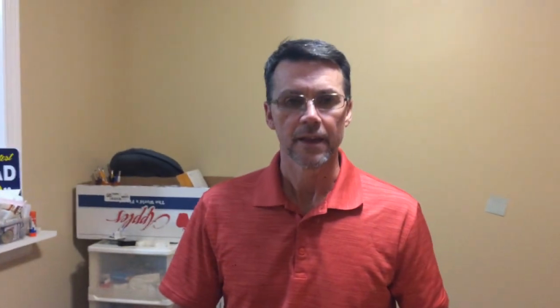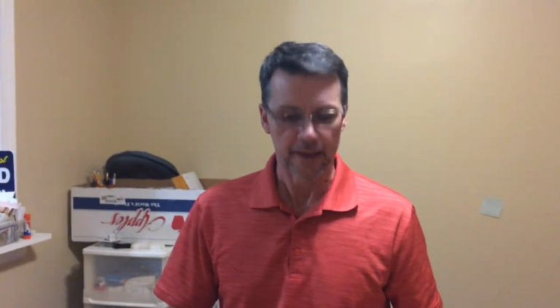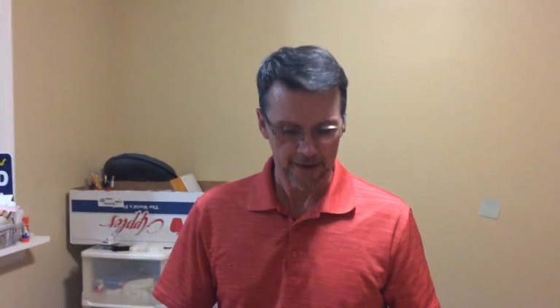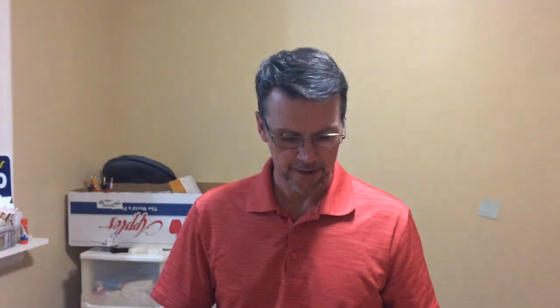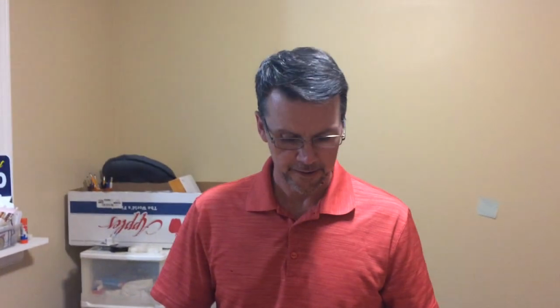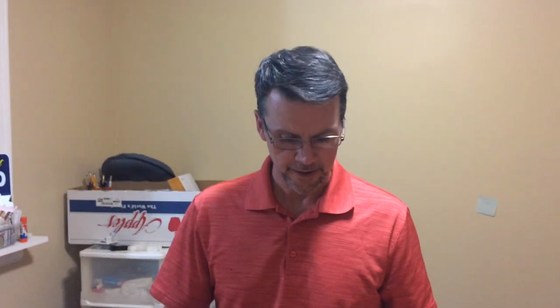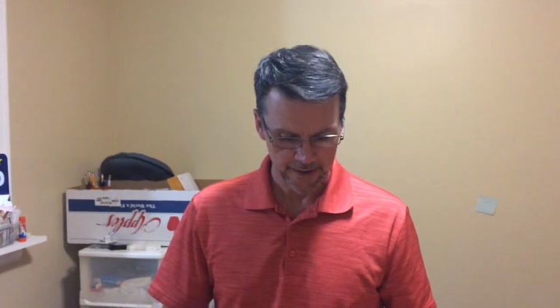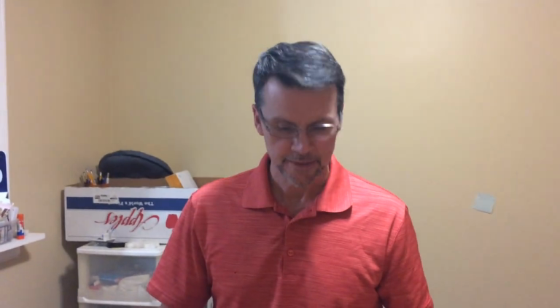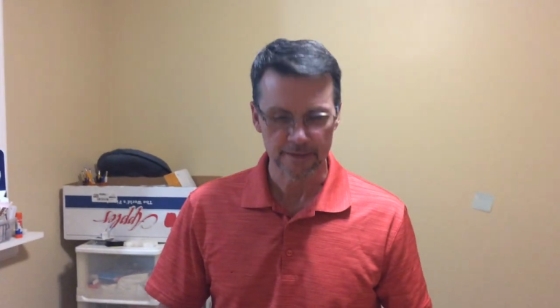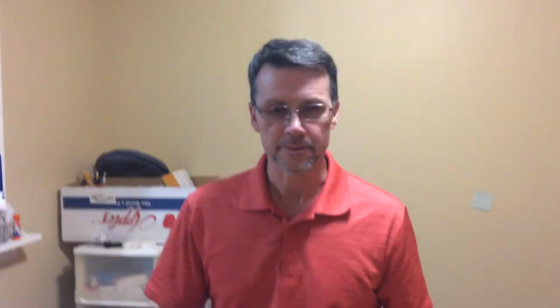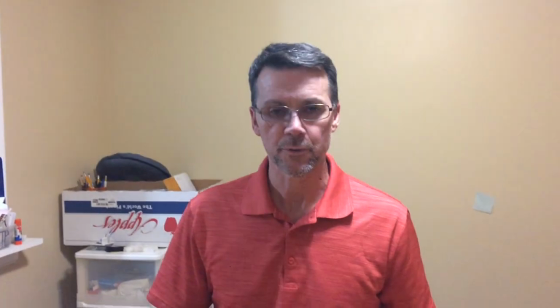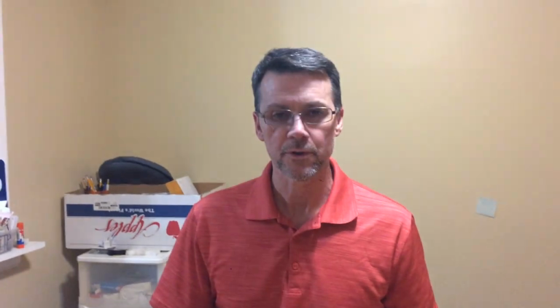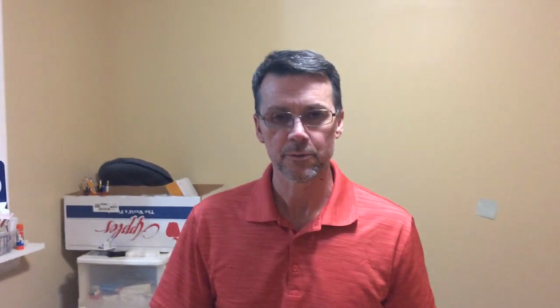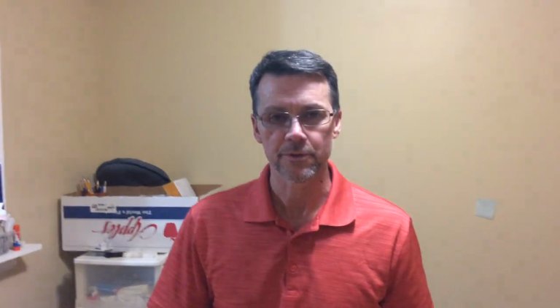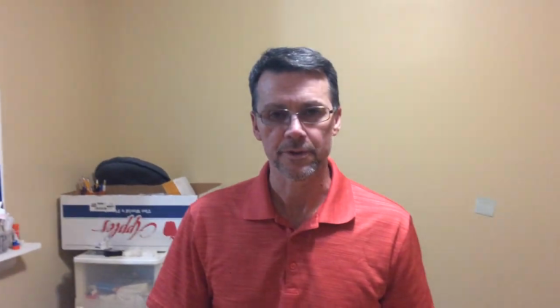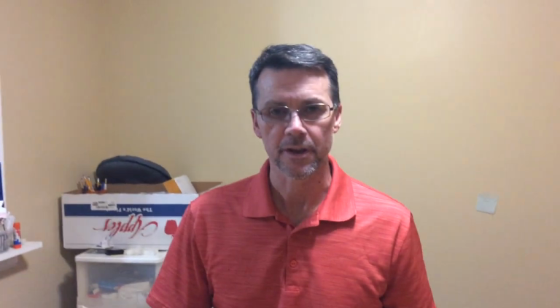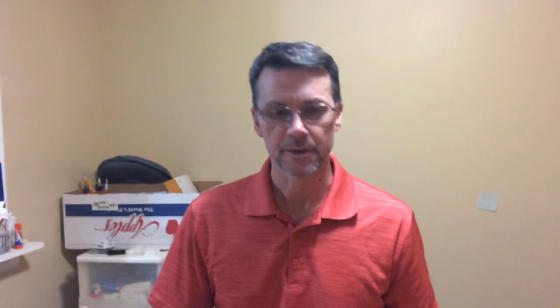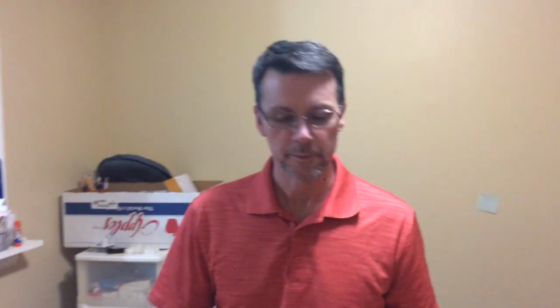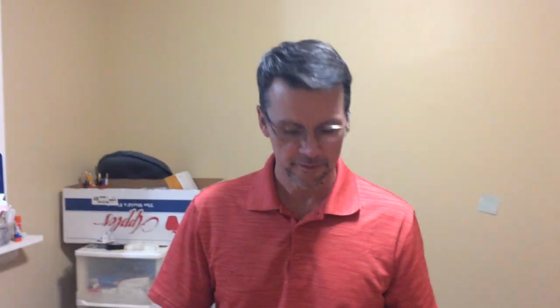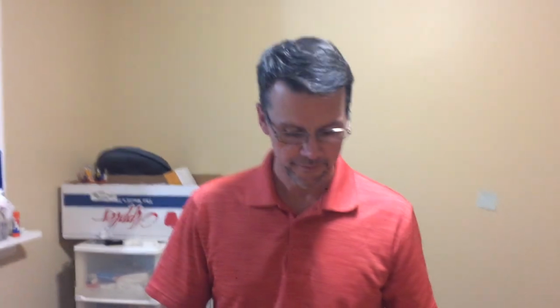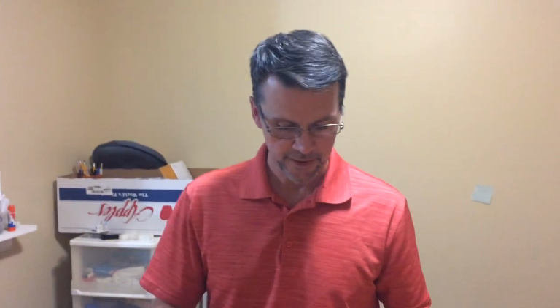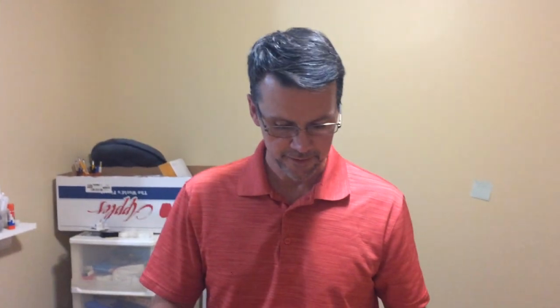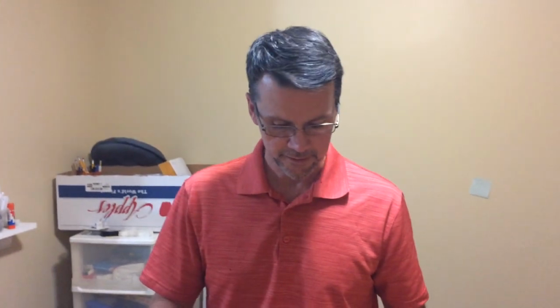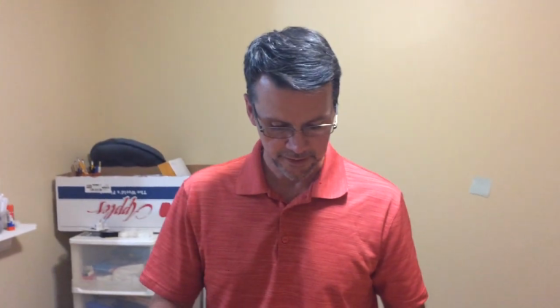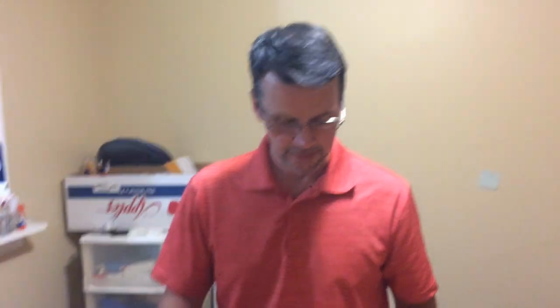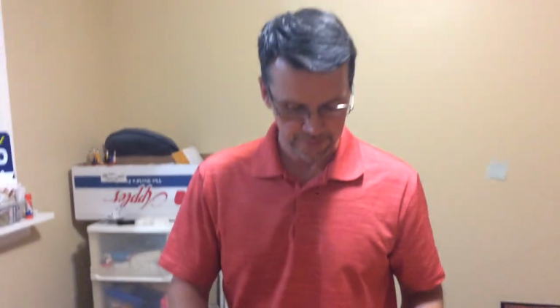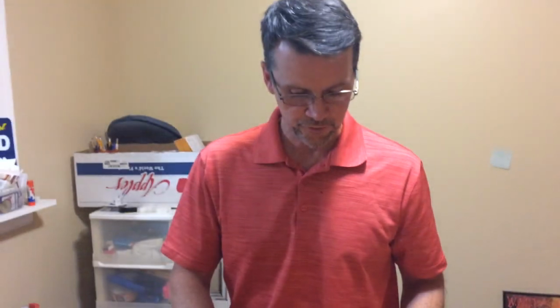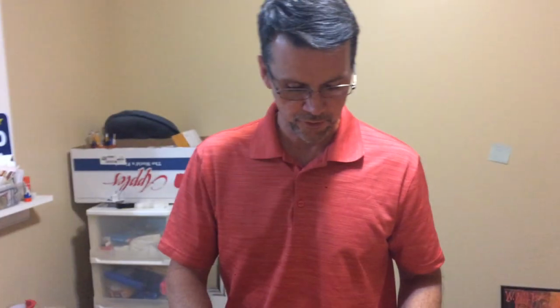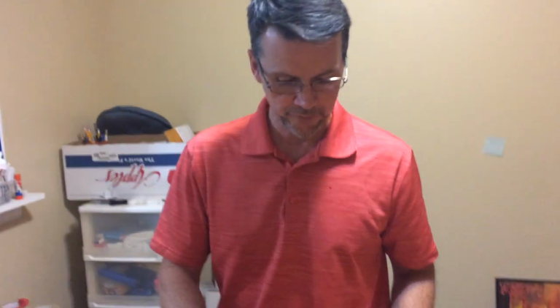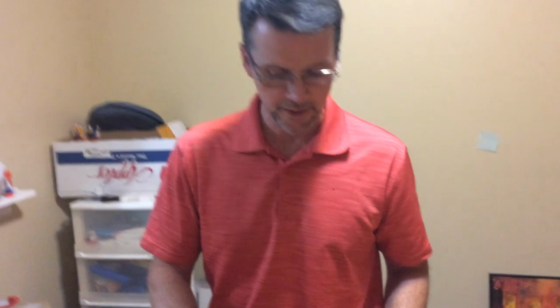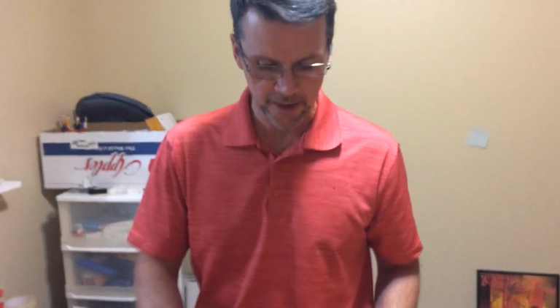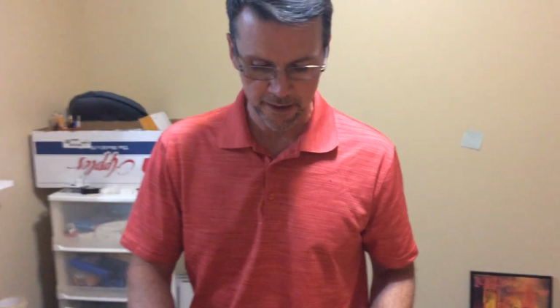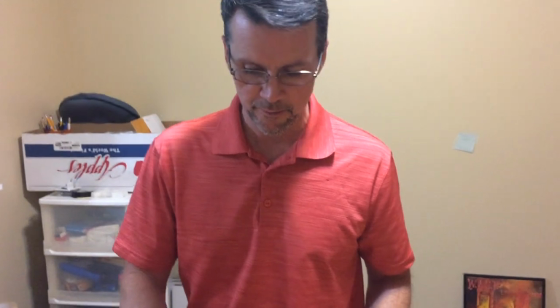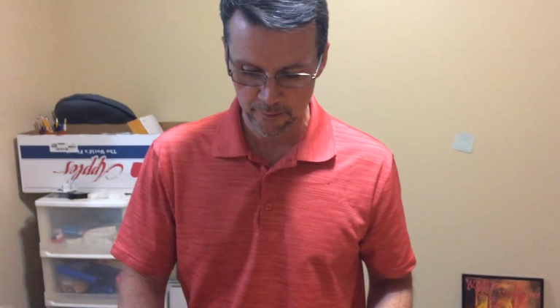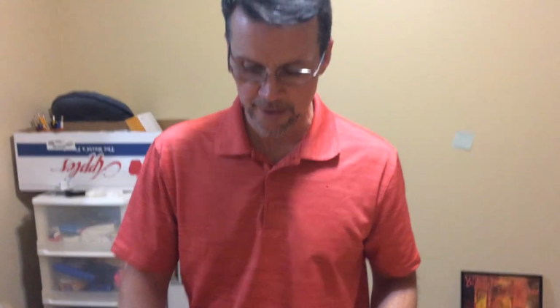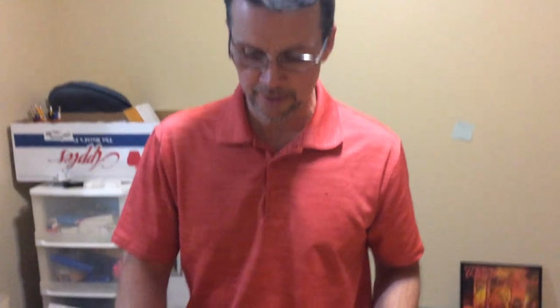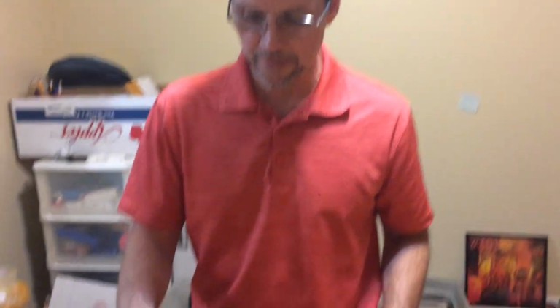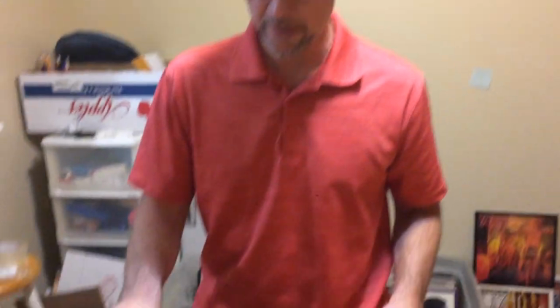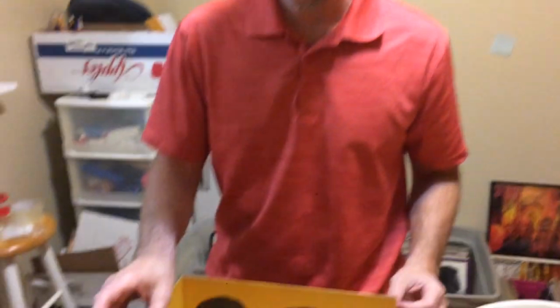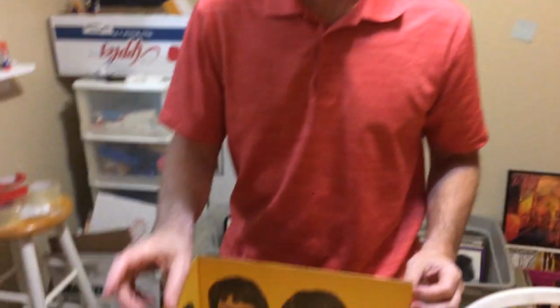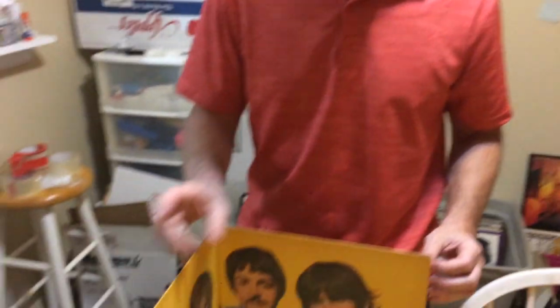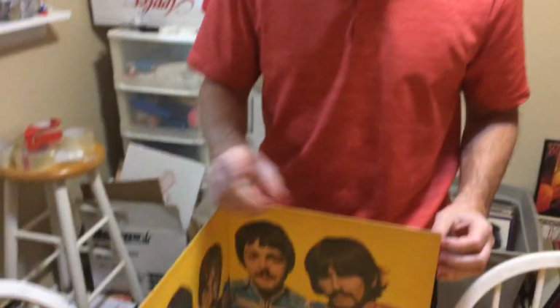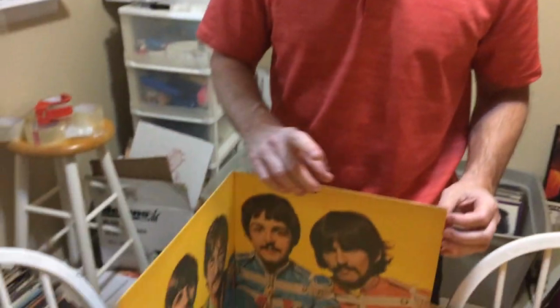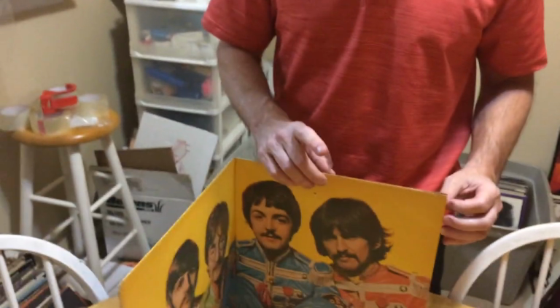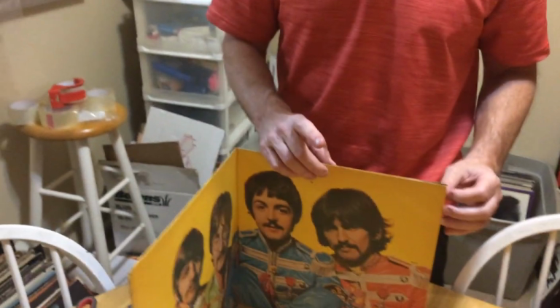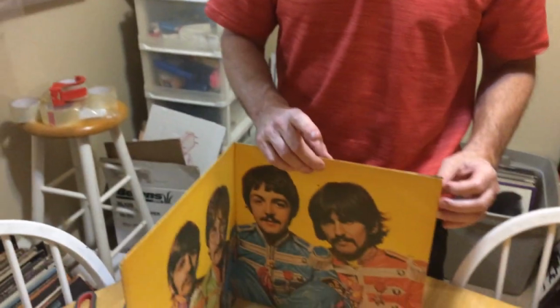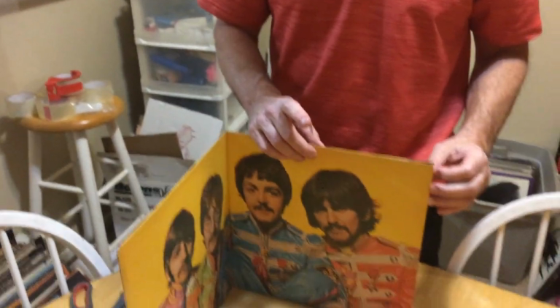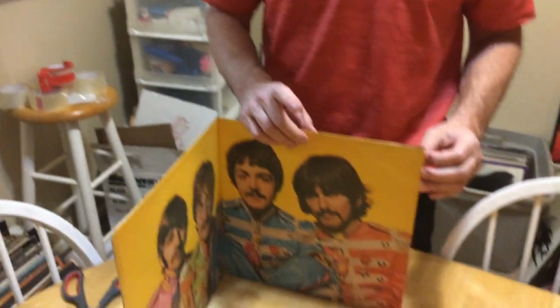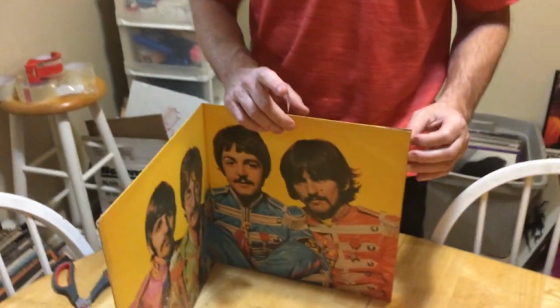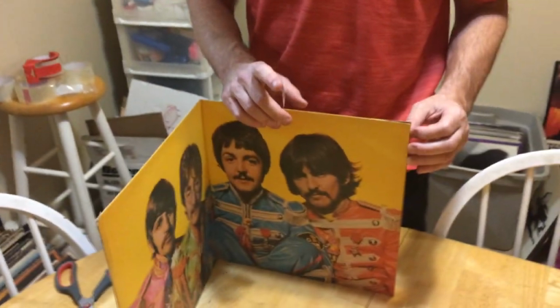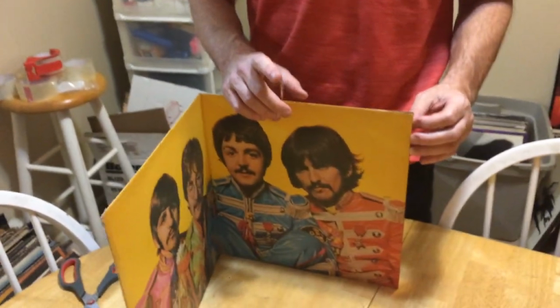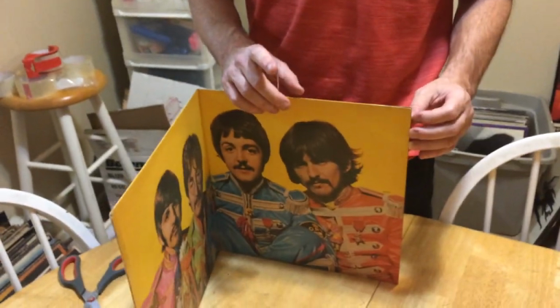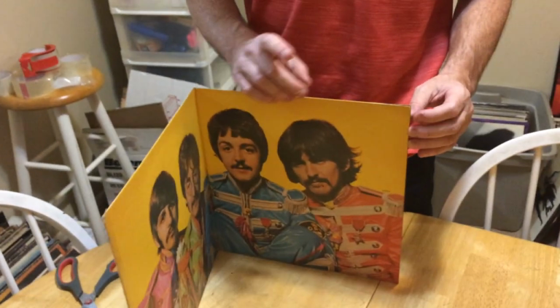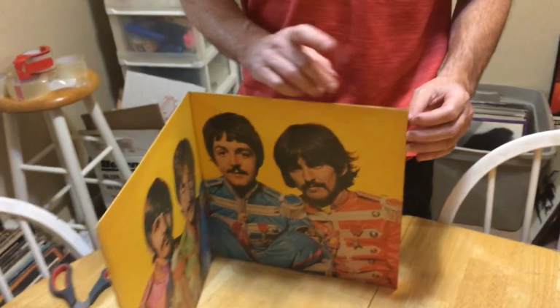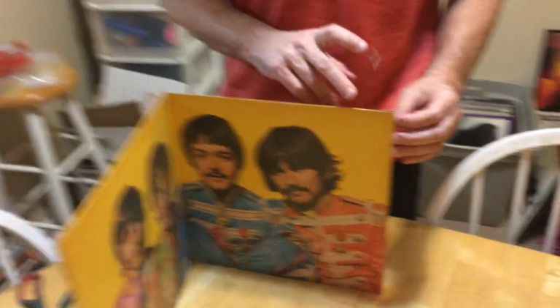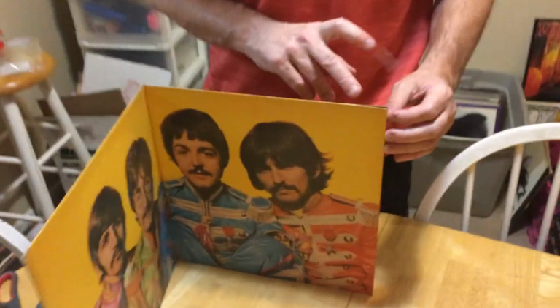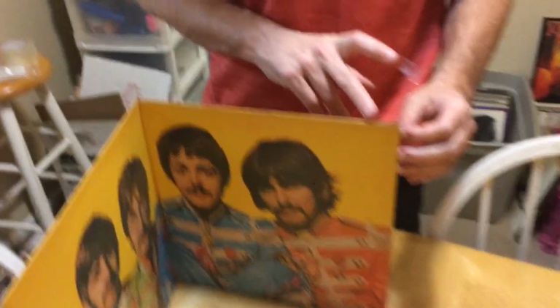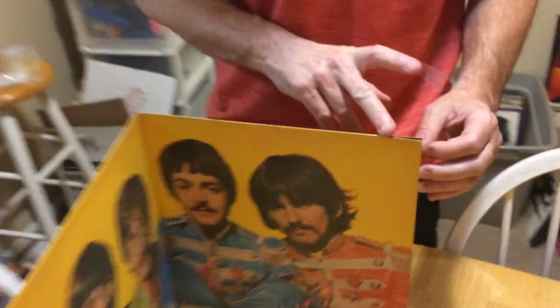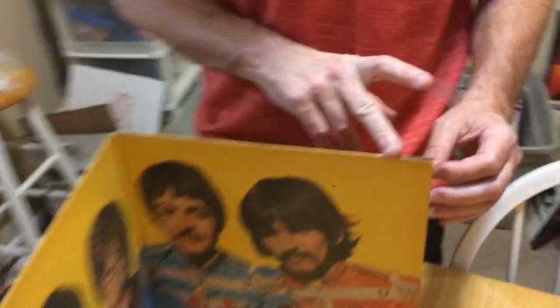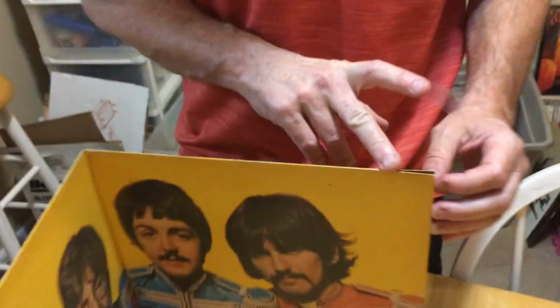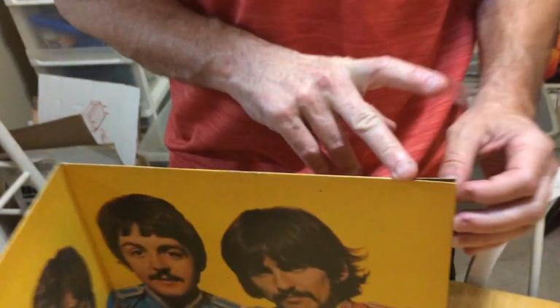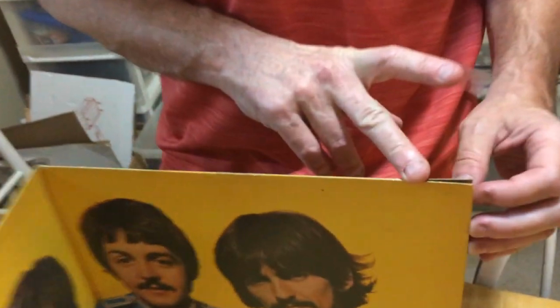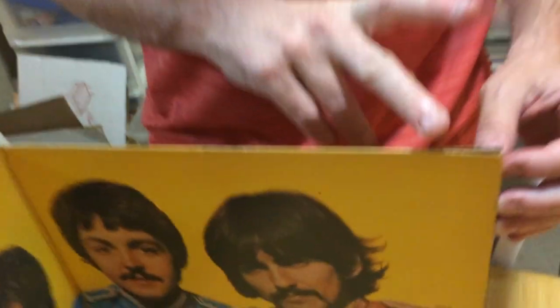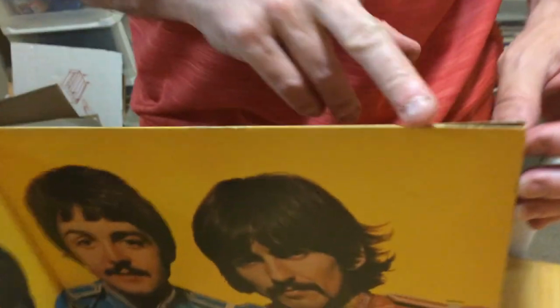Hey guys, it's Merlin with On Demand Vinyl again. So I've got a record here I found out in the wild, and it's got a little split here.